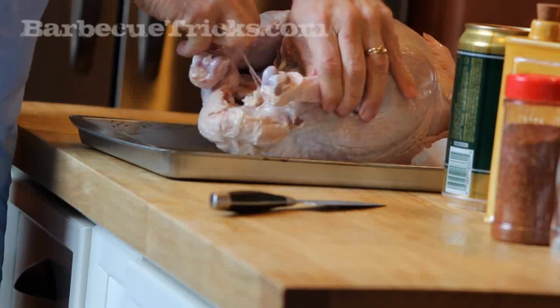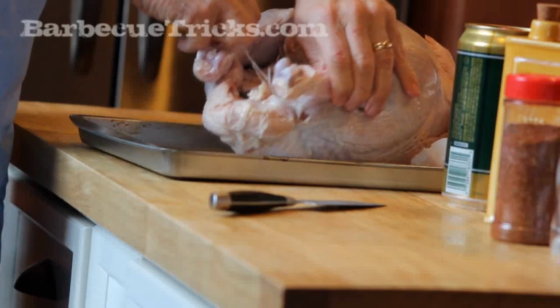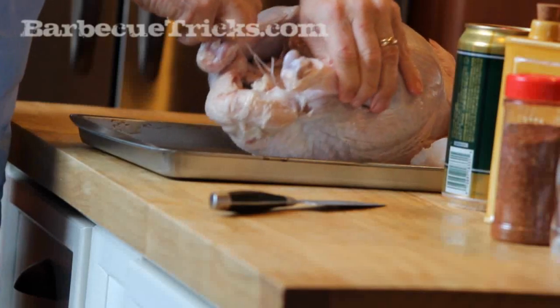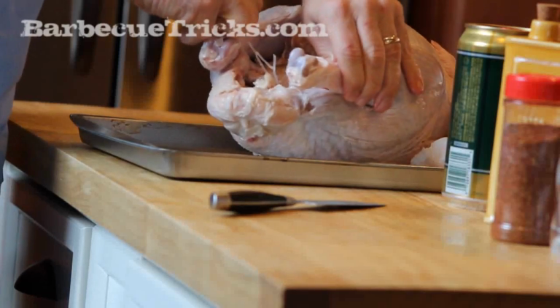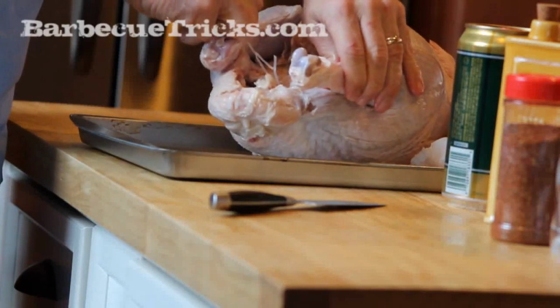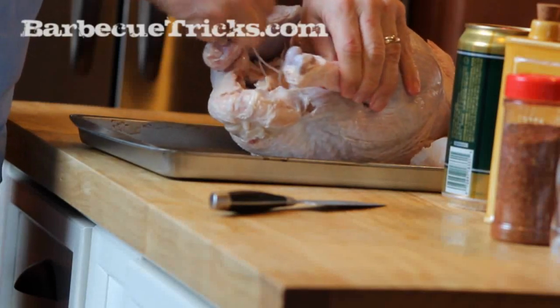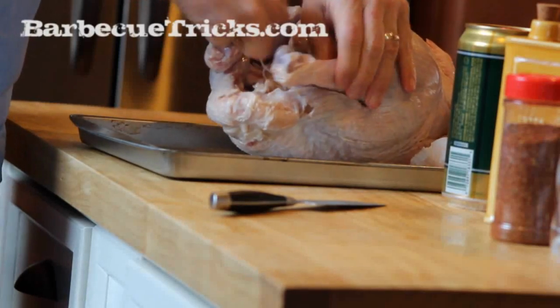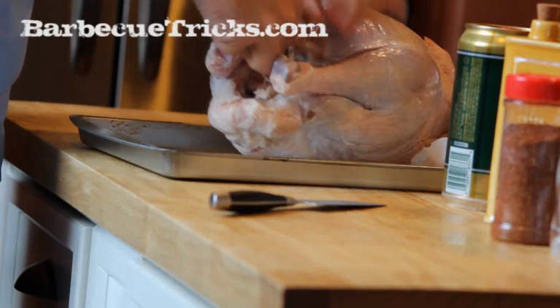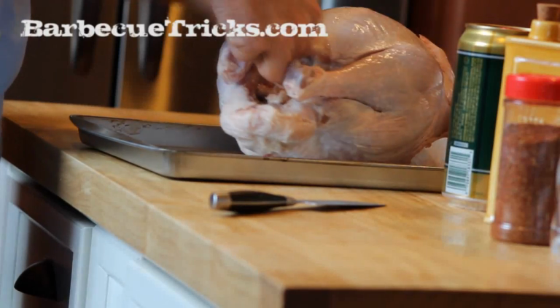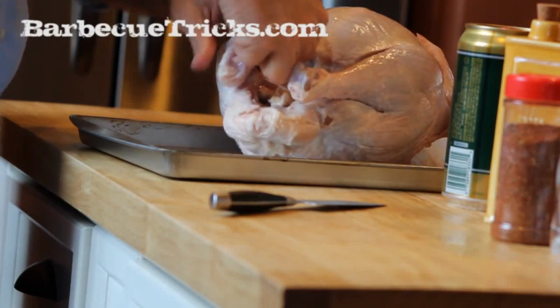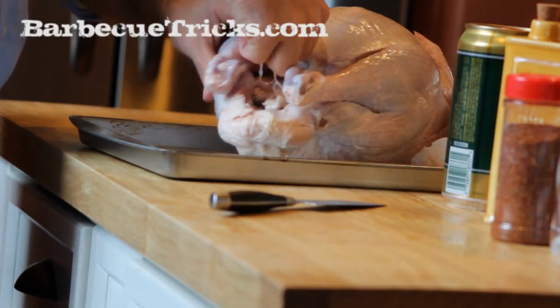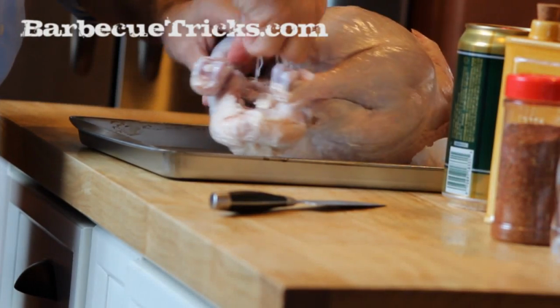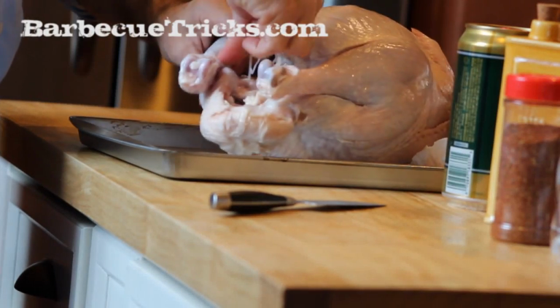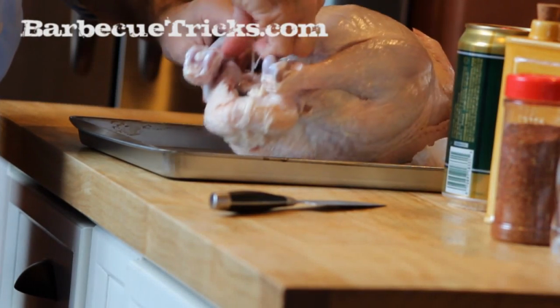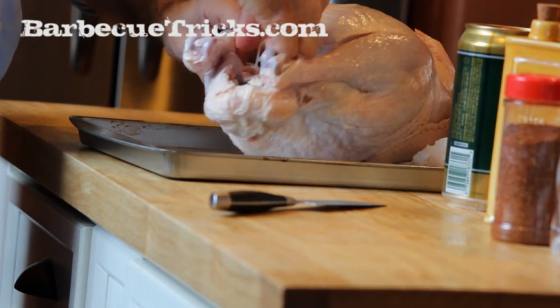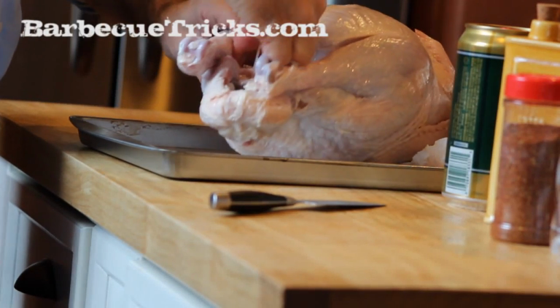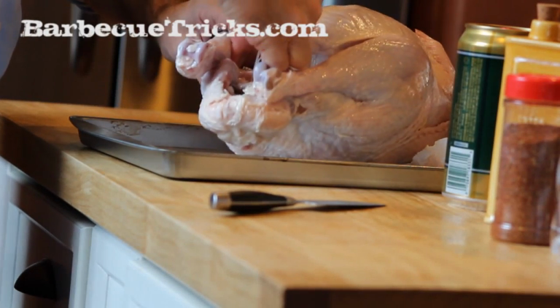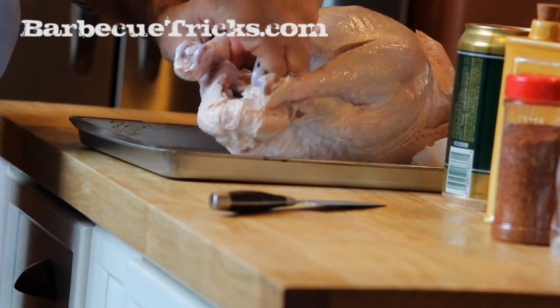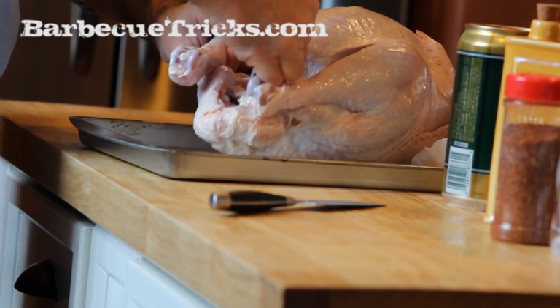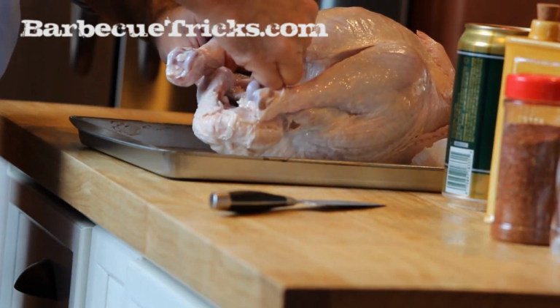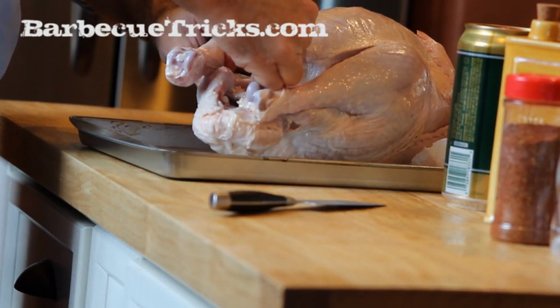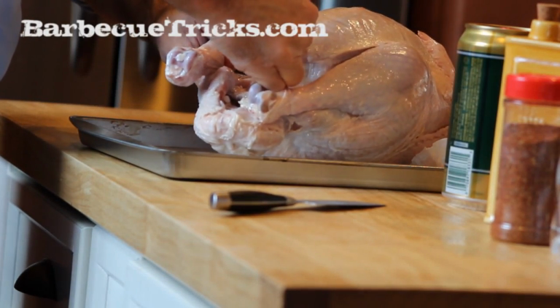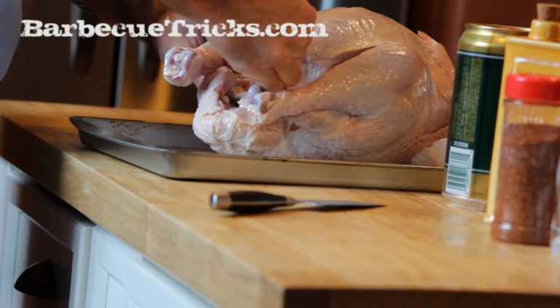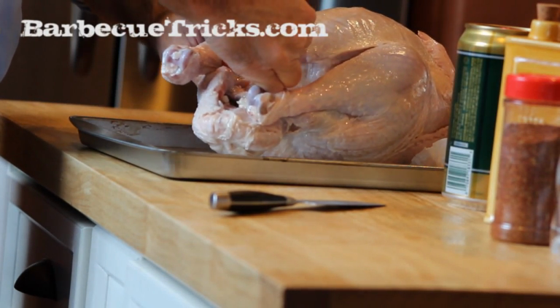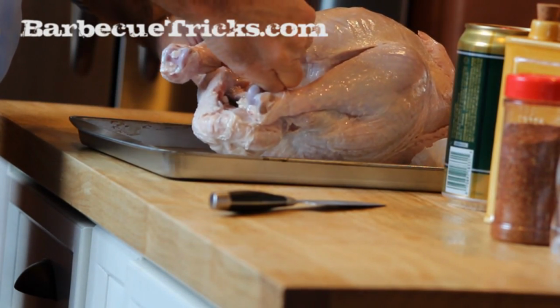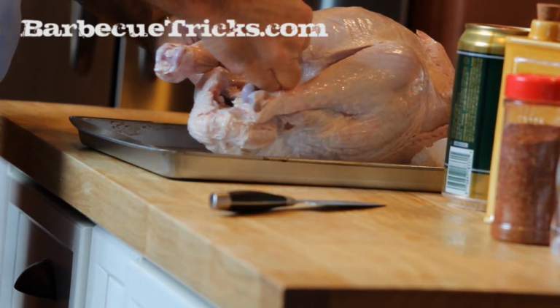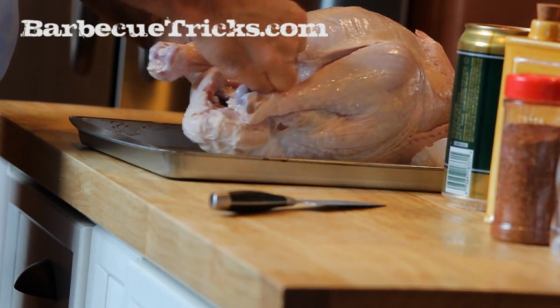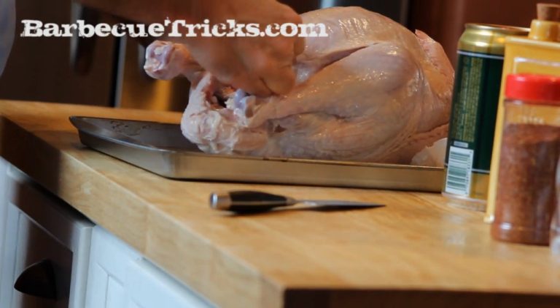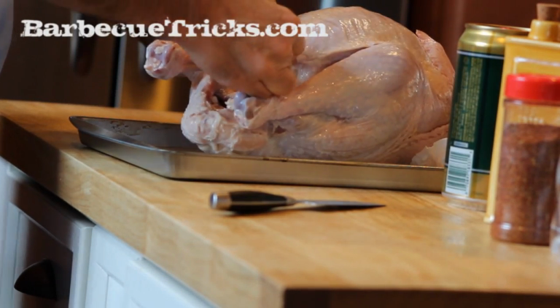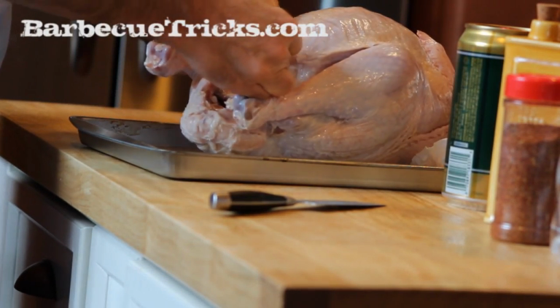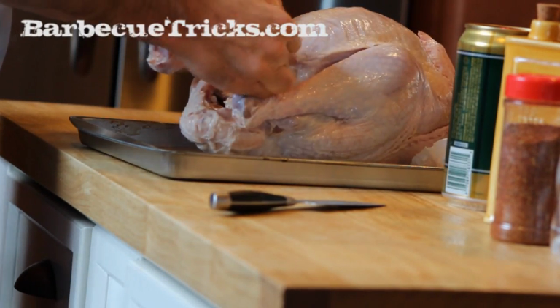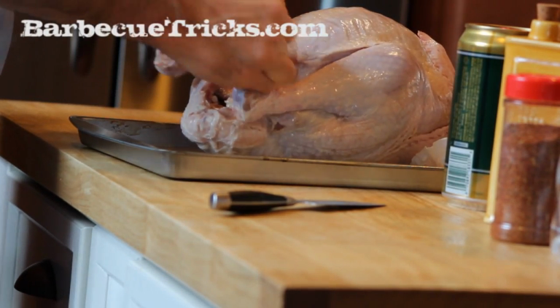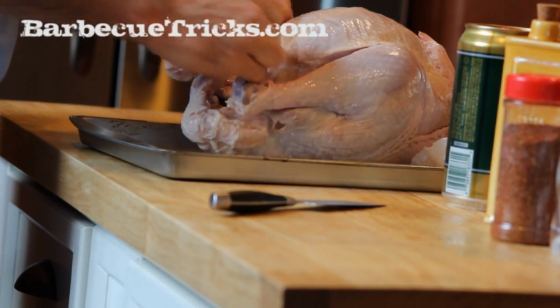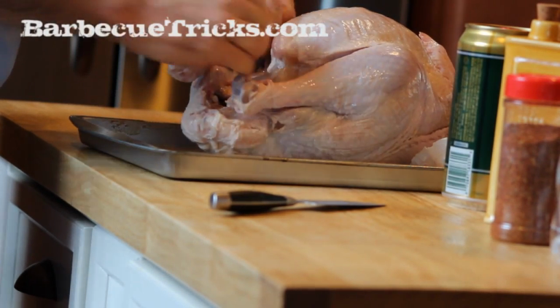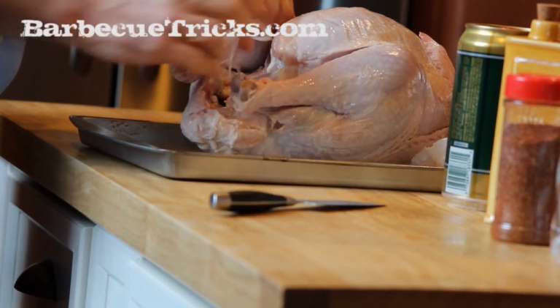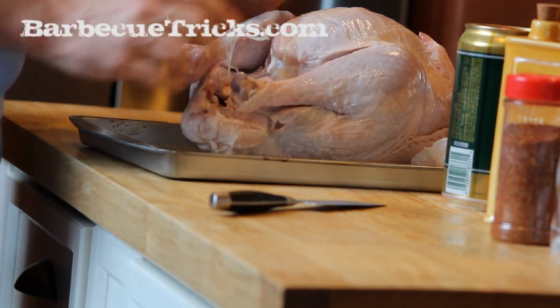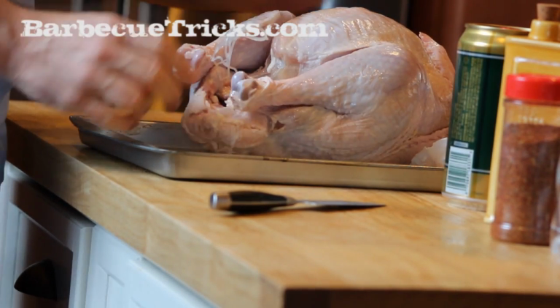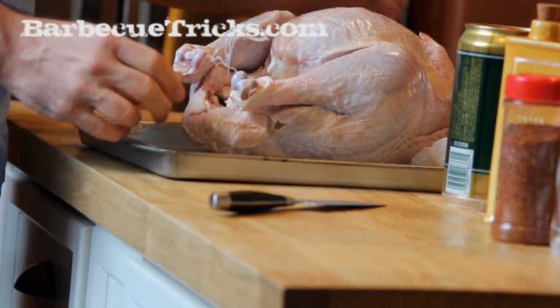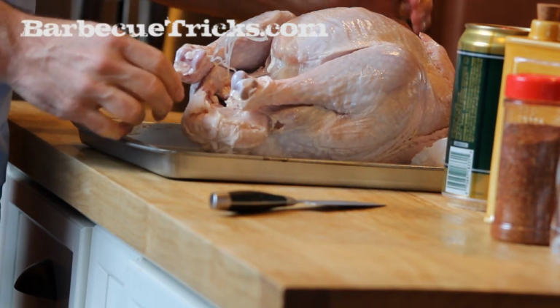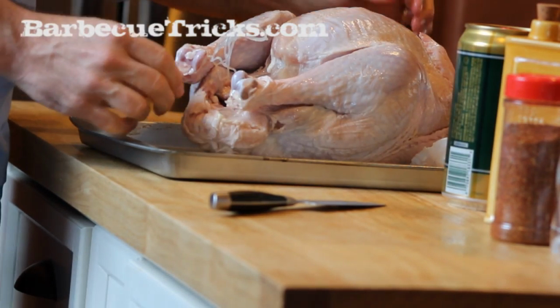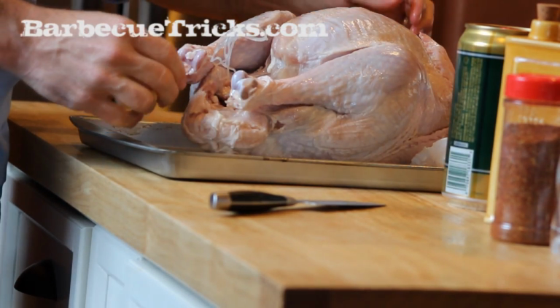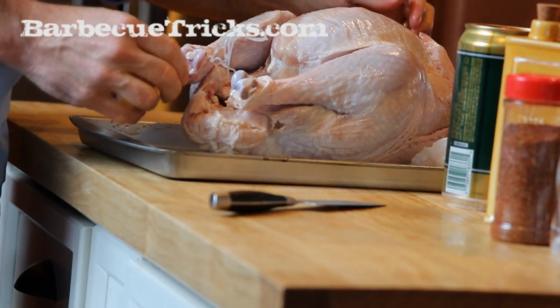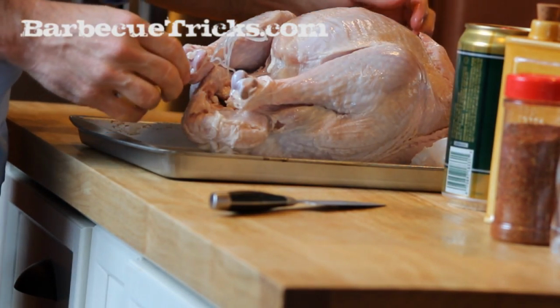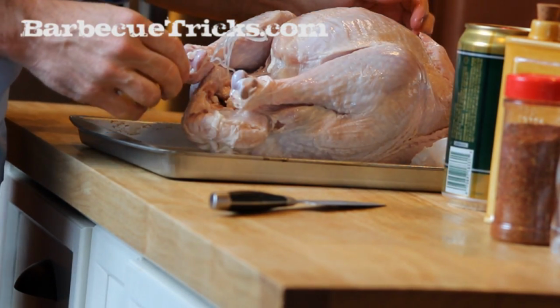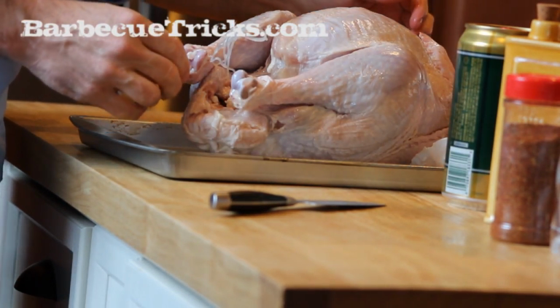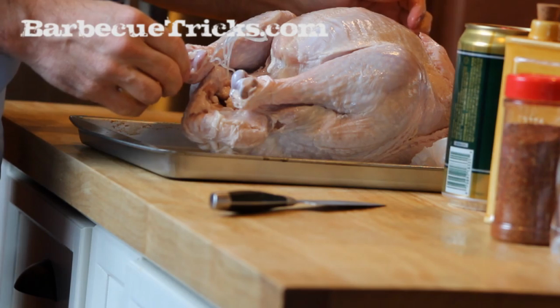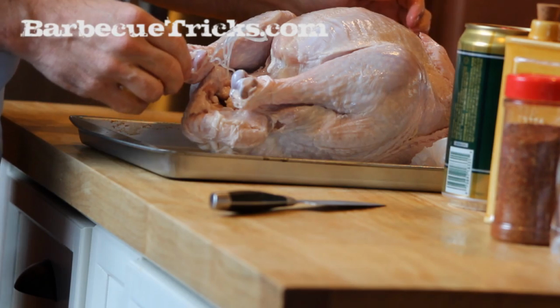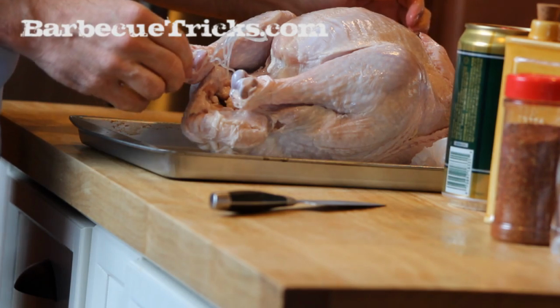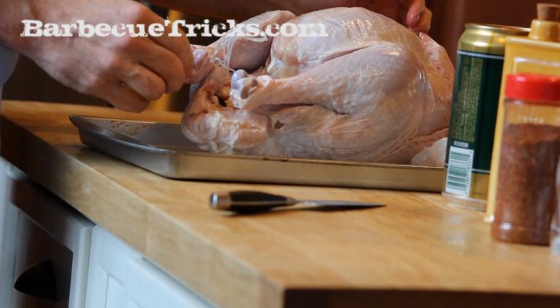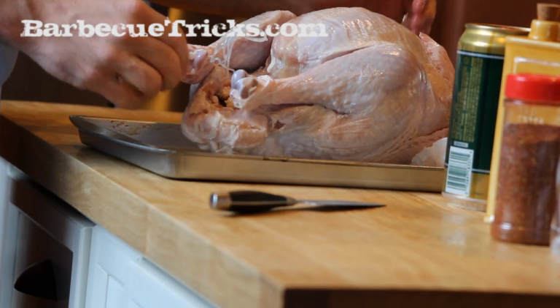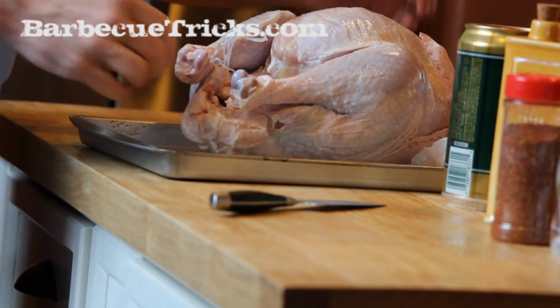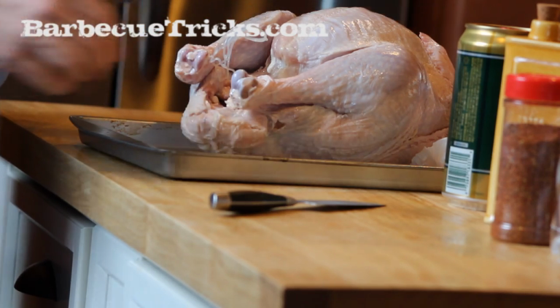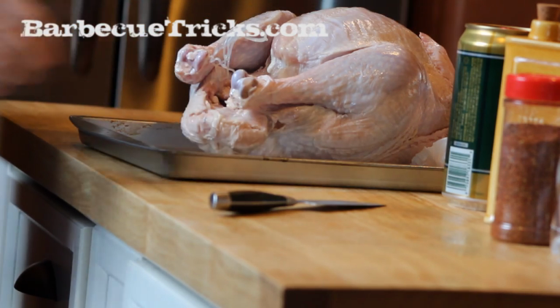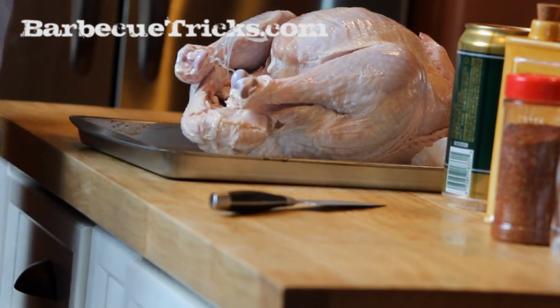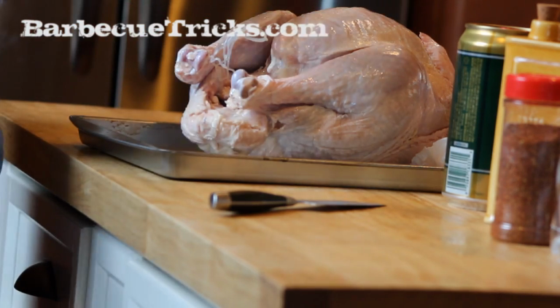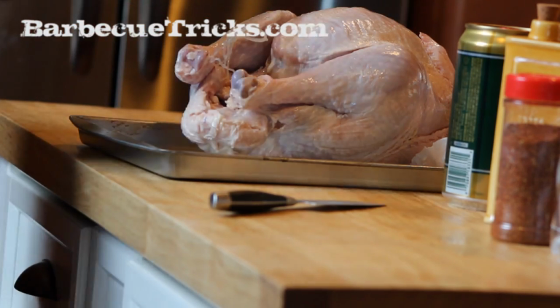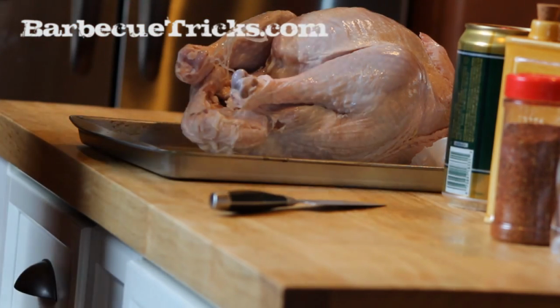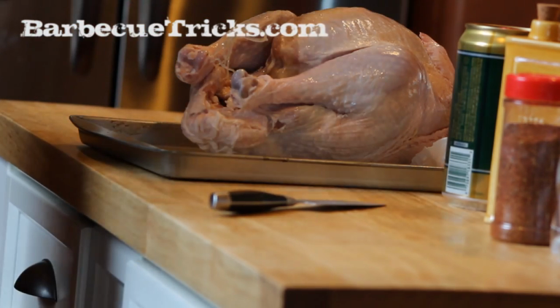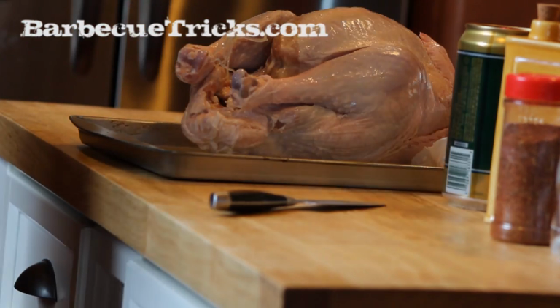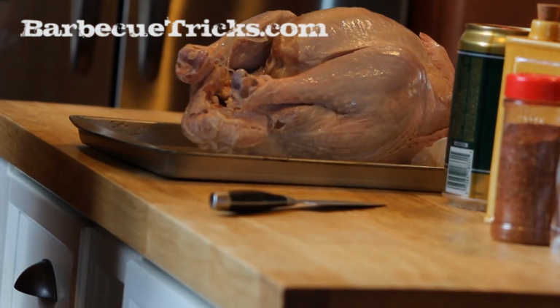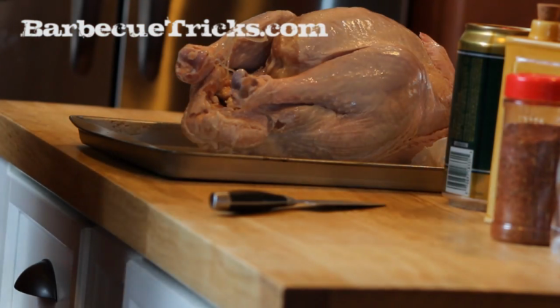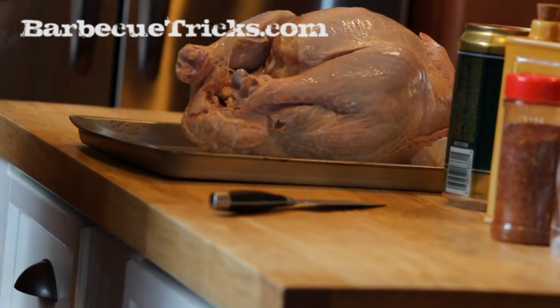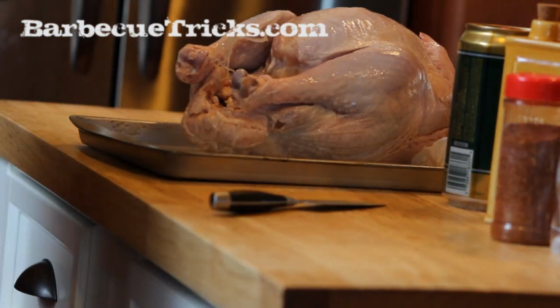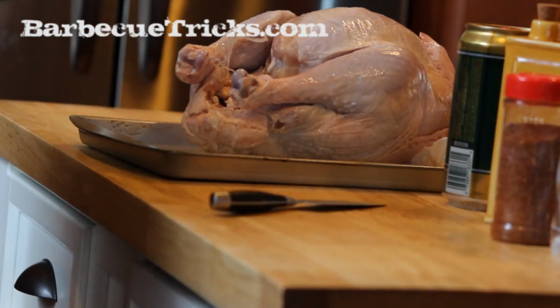Hey y'all, it's Bill West with BBQTricks.com. I'm going to share with you, I think, the most foolproof, easy way to cook turkey on the grill.